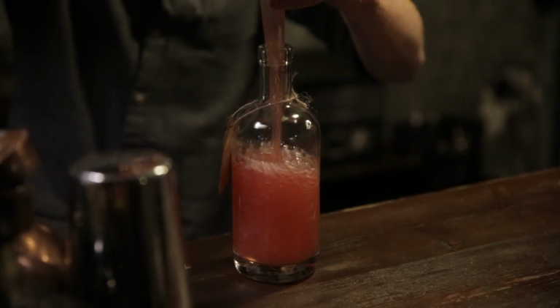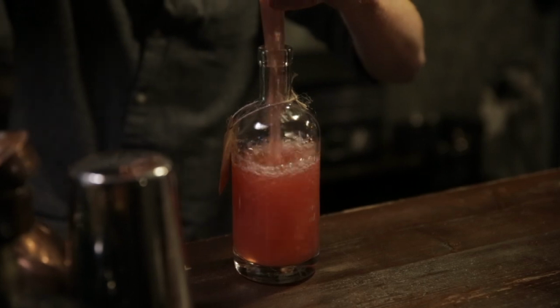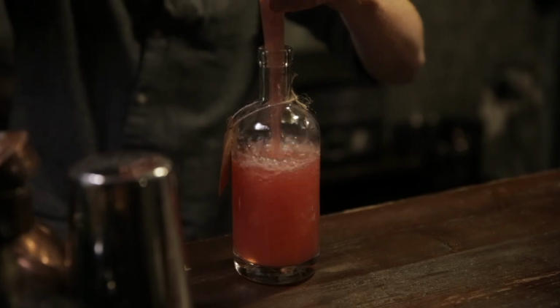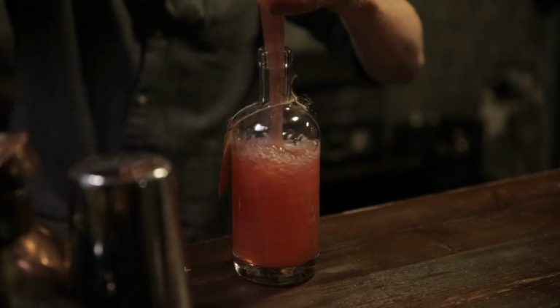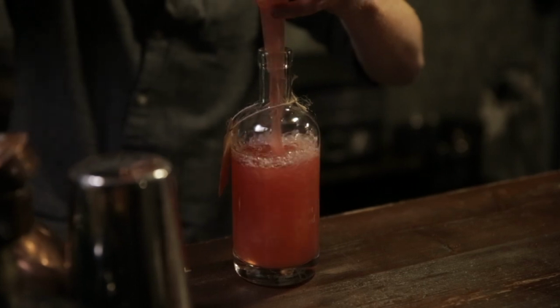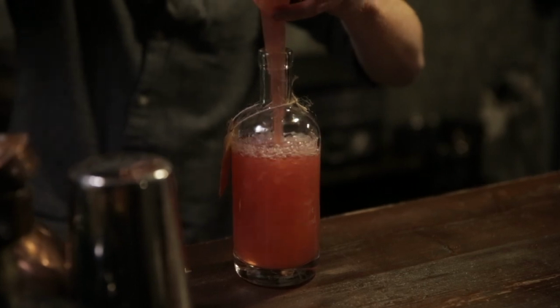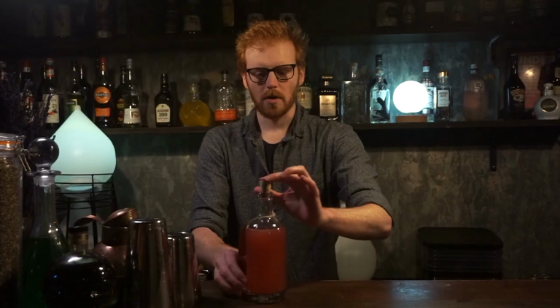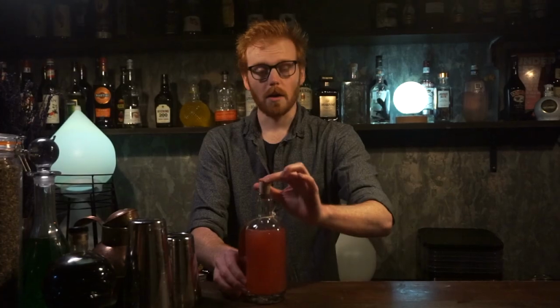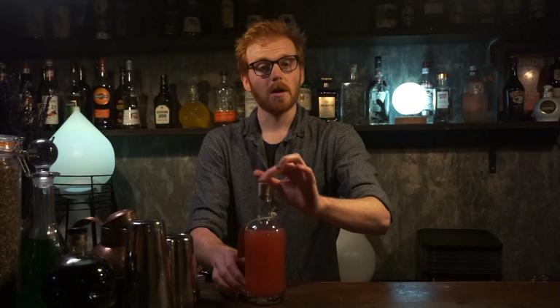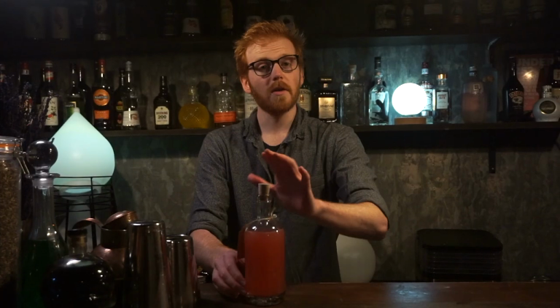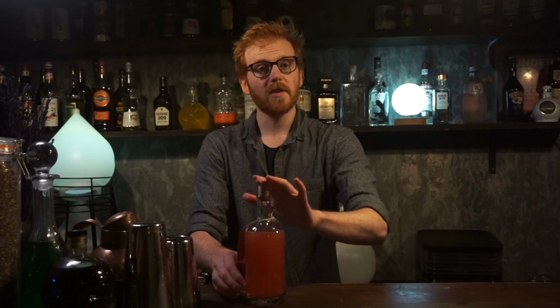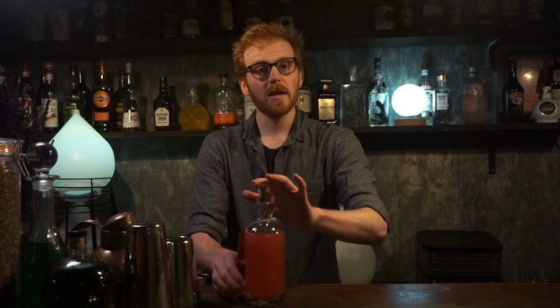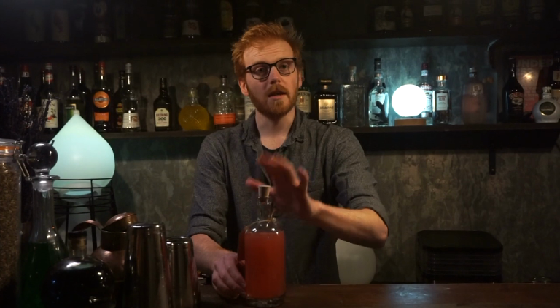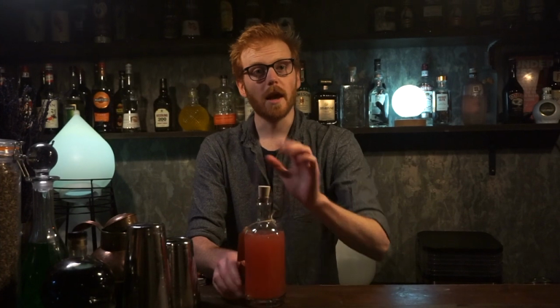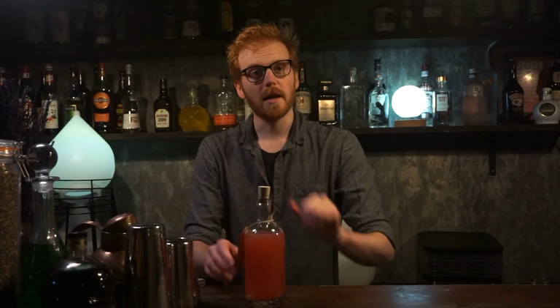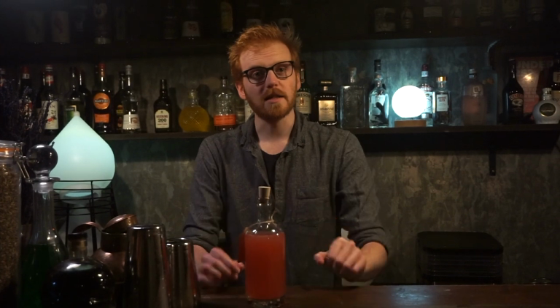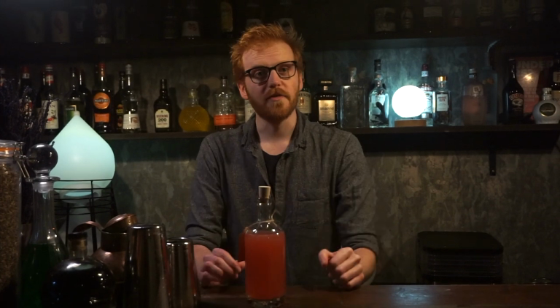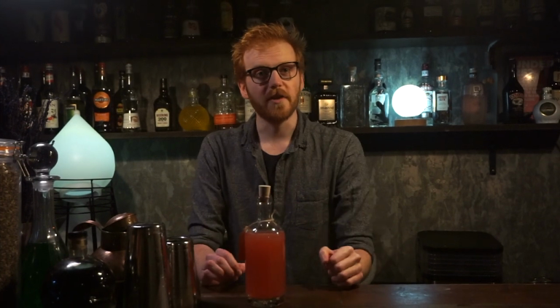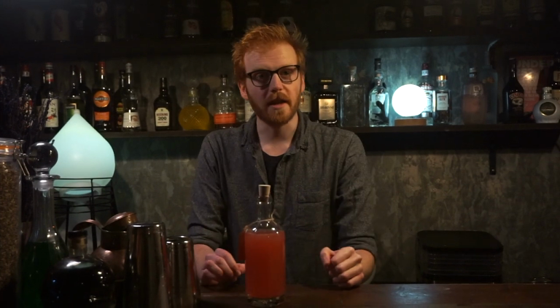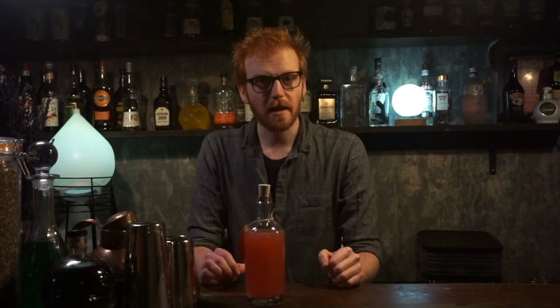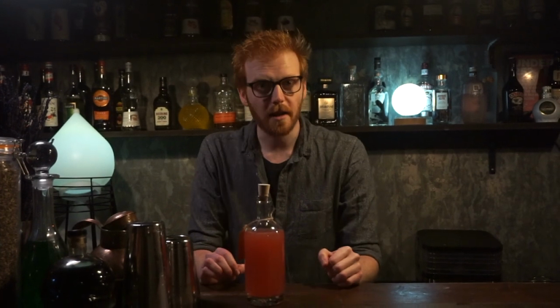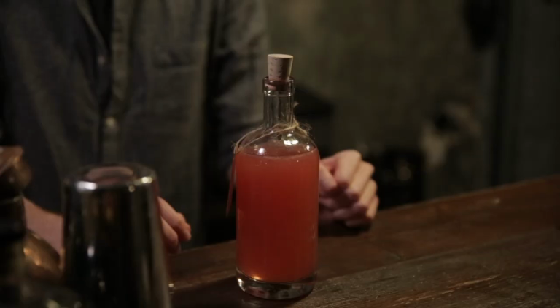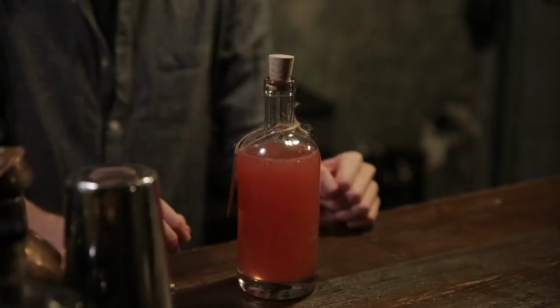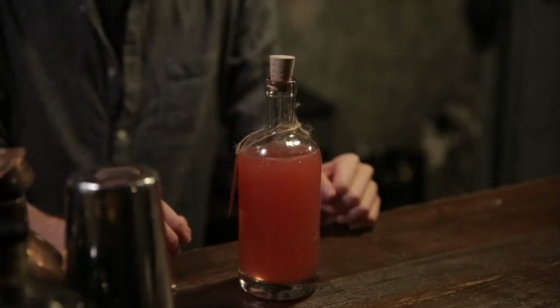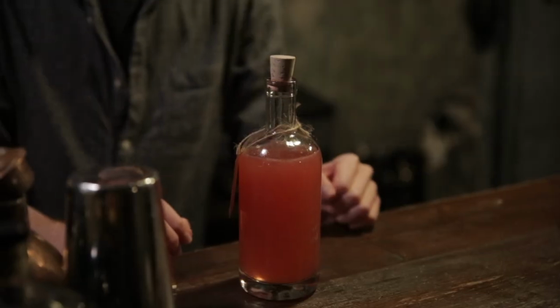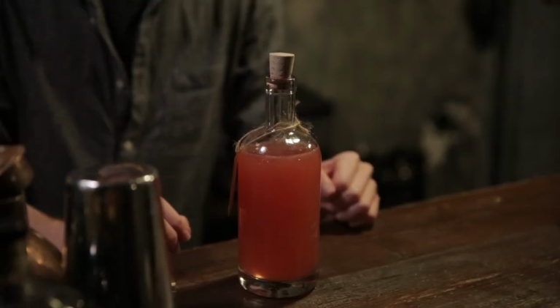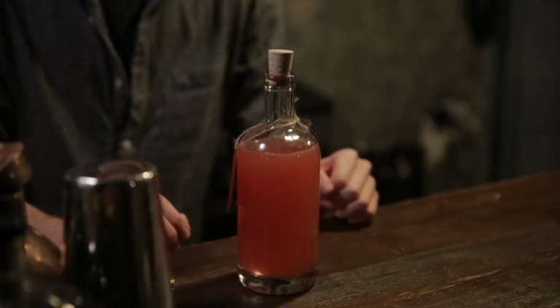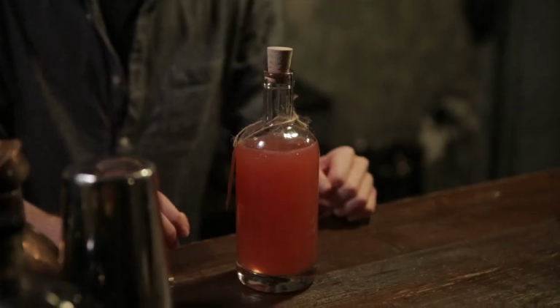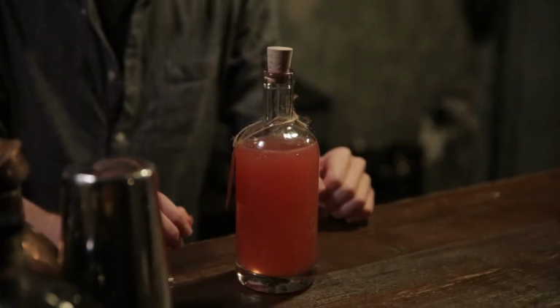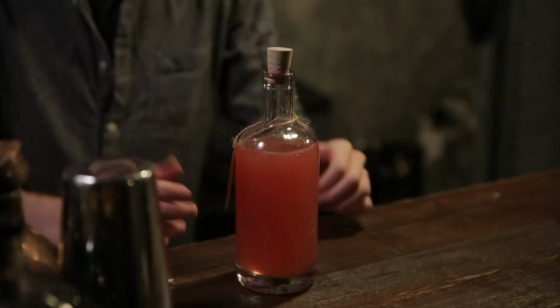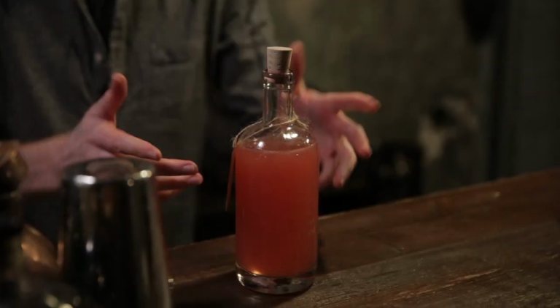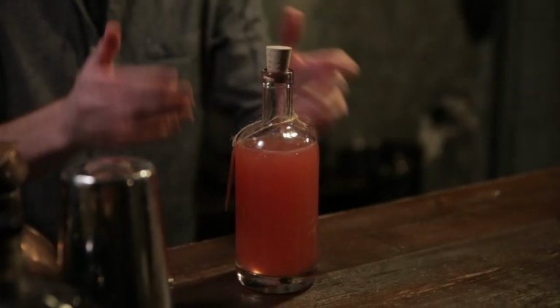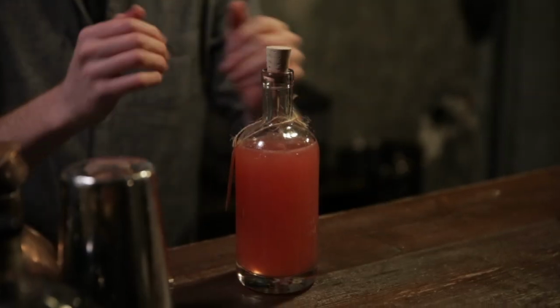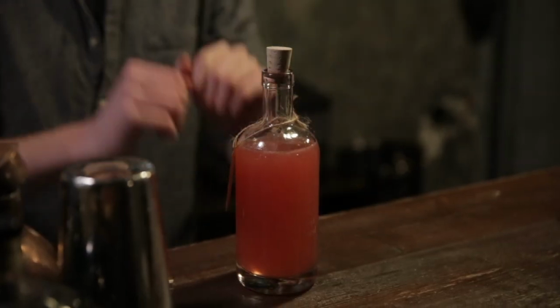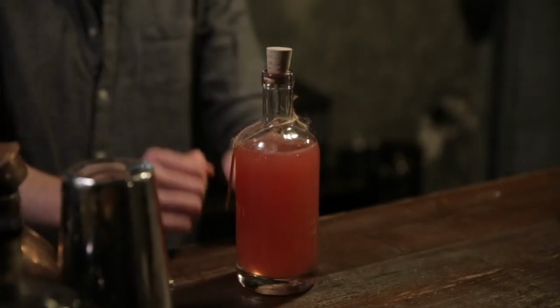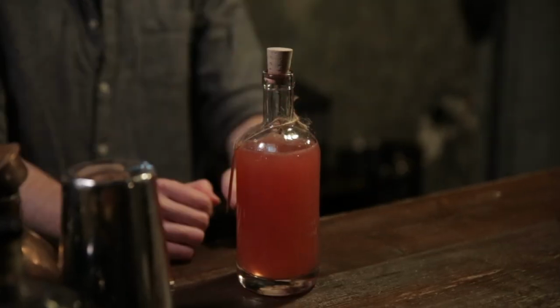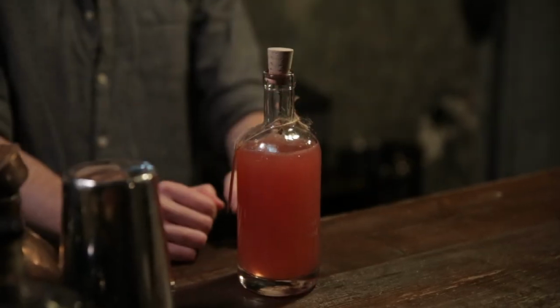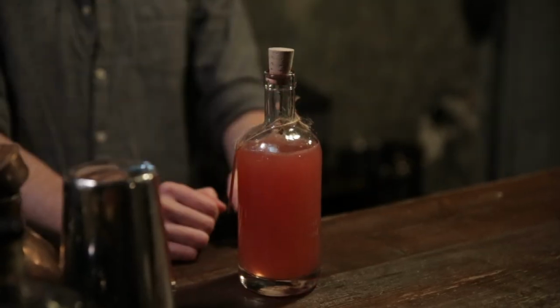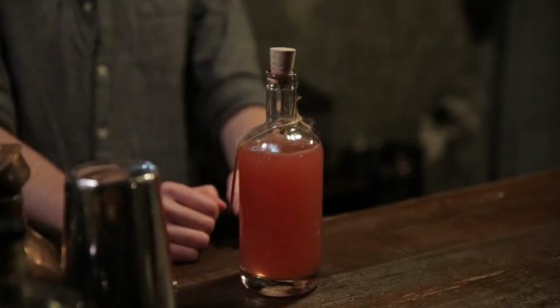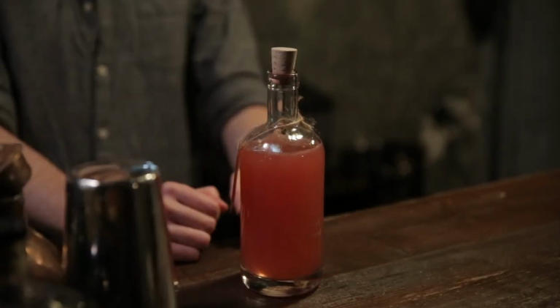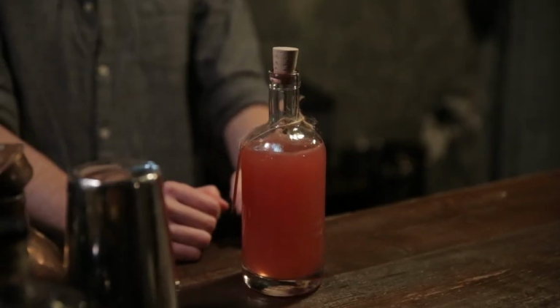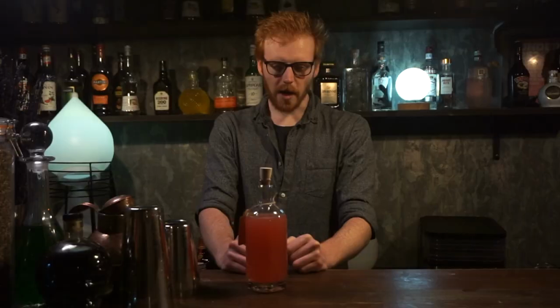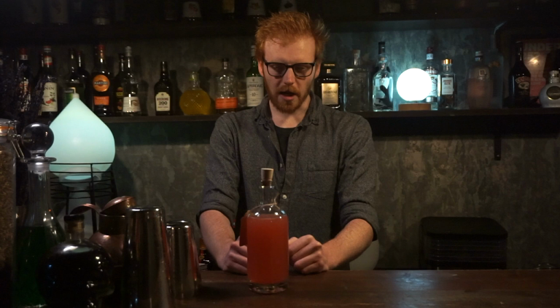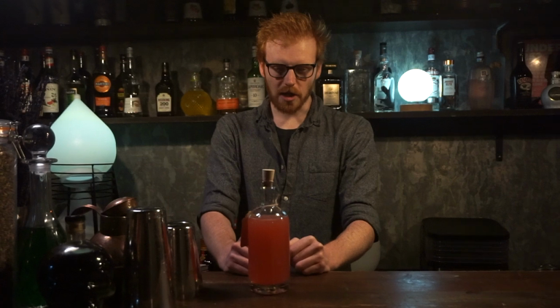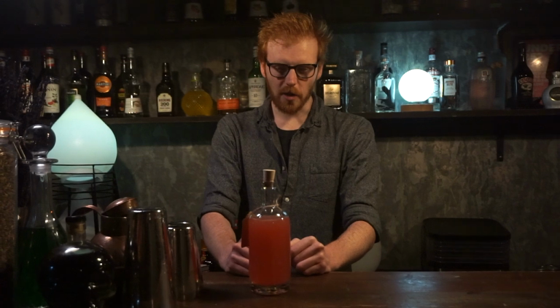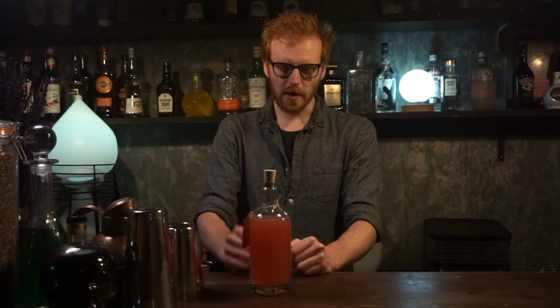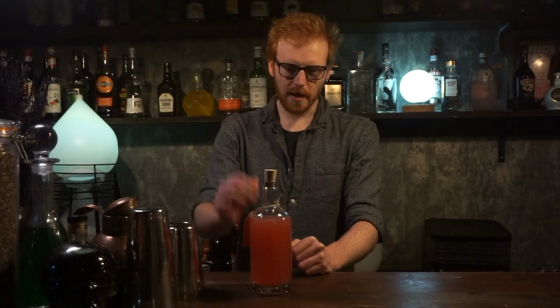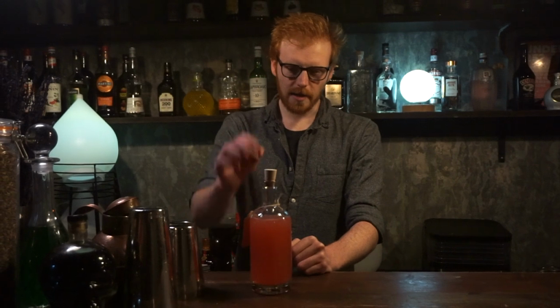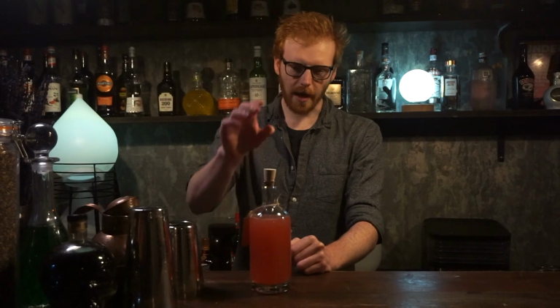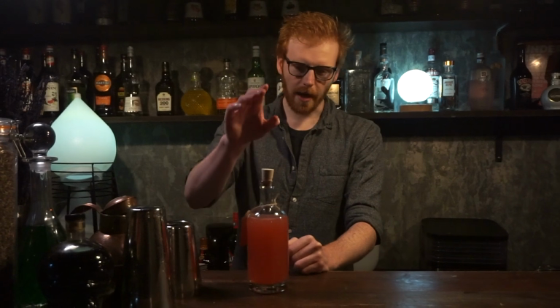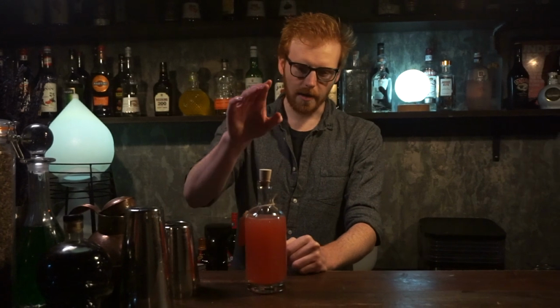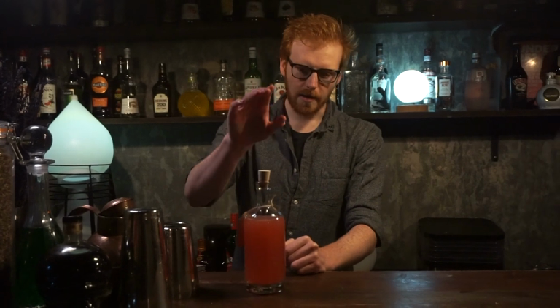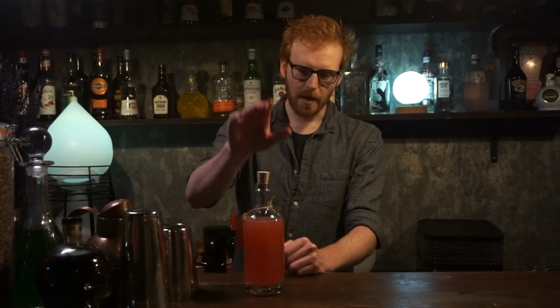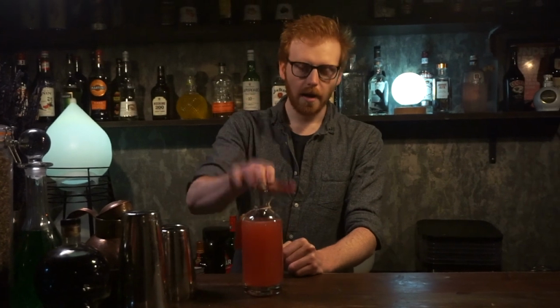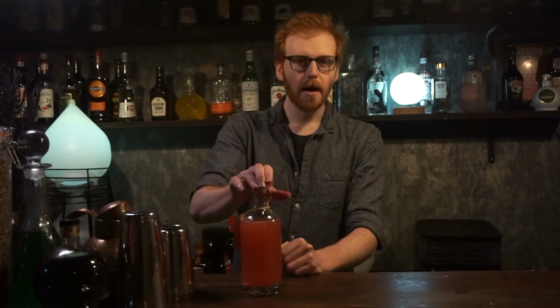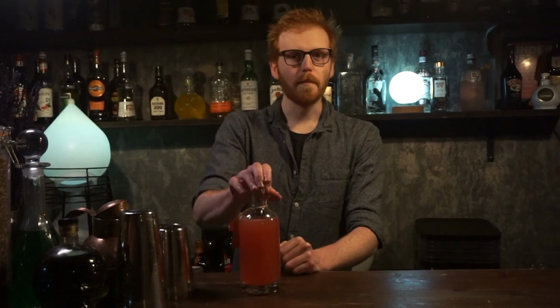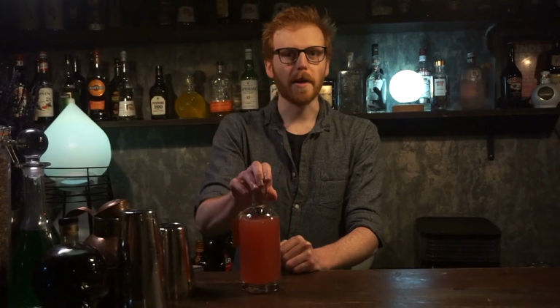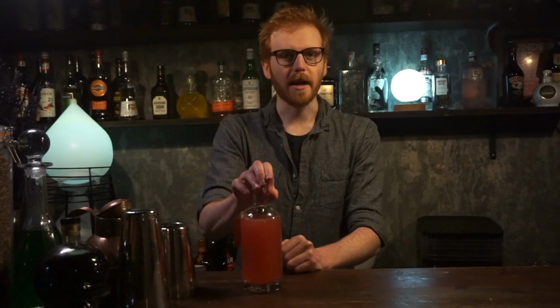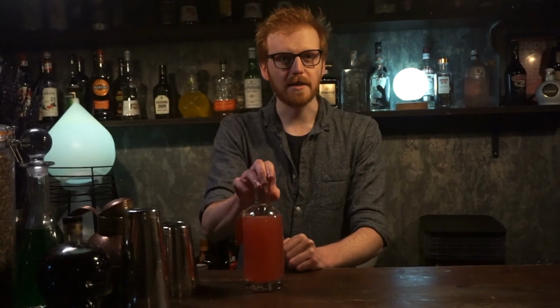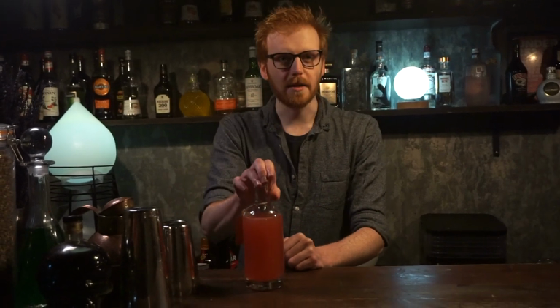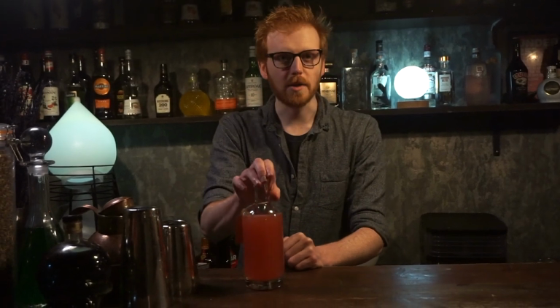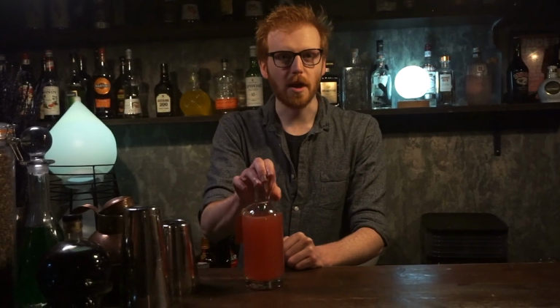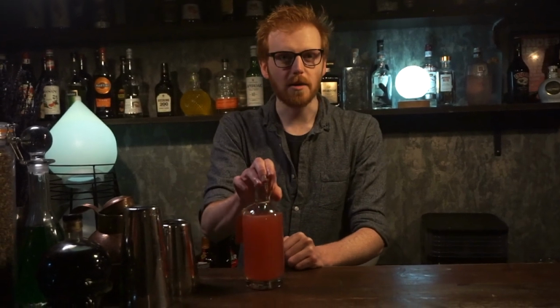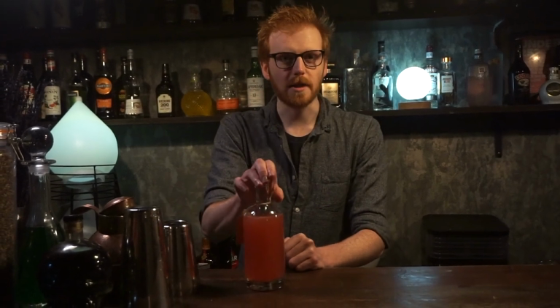Once you've given your bottle a proper rinse through, all you're going to need to do is find your funnel and pour your infused spirit back. There you go — you've got a lovely vanilla and raspberry infused vodka. Next thing we're going to do with this is make ourselves a cocktail.